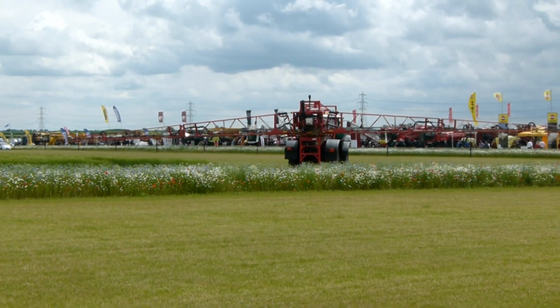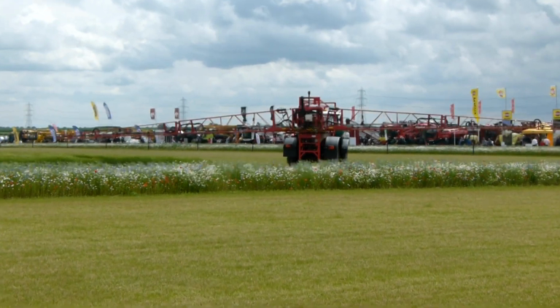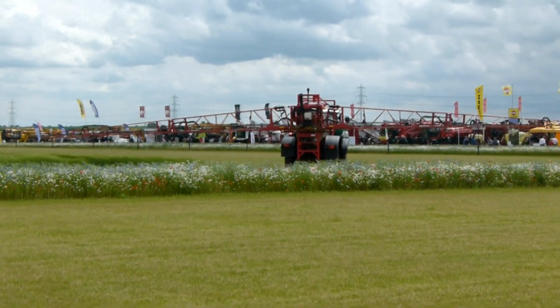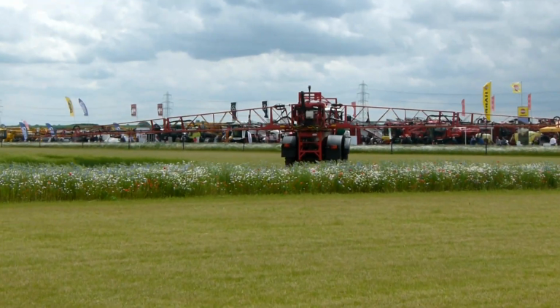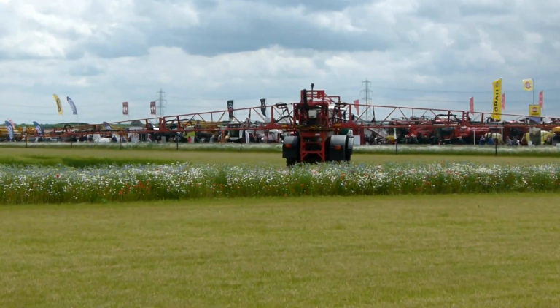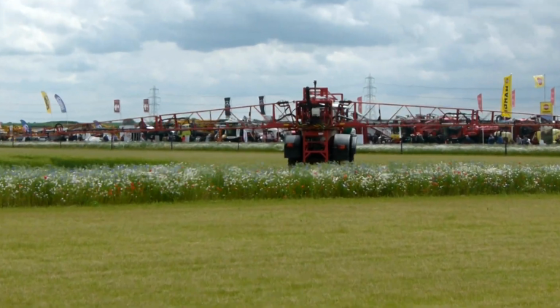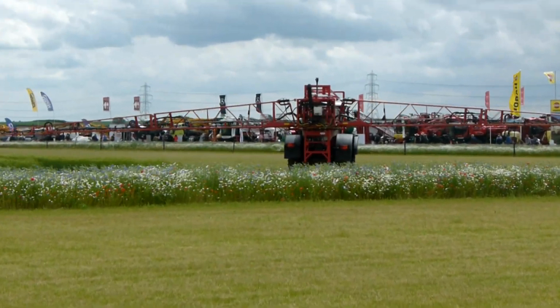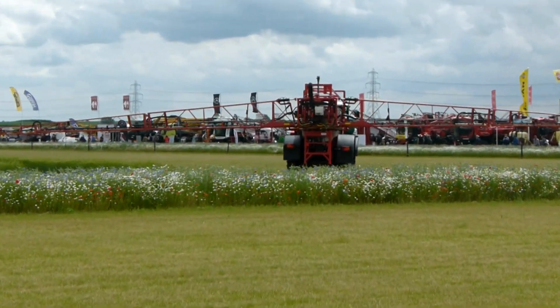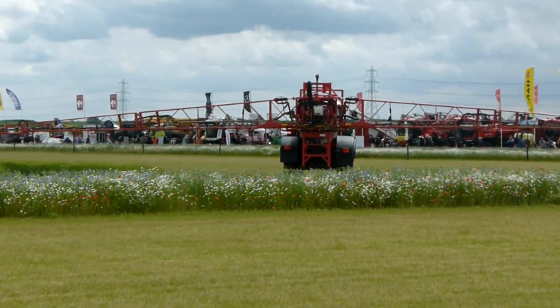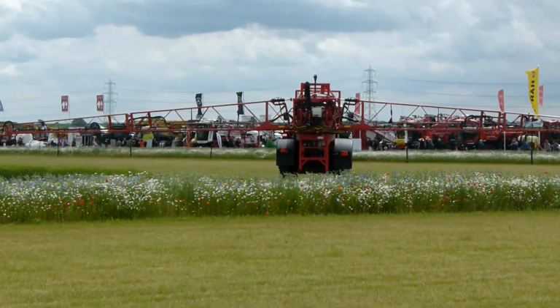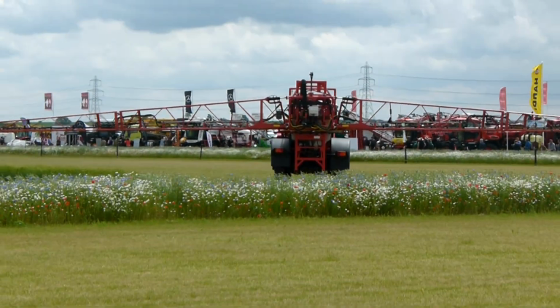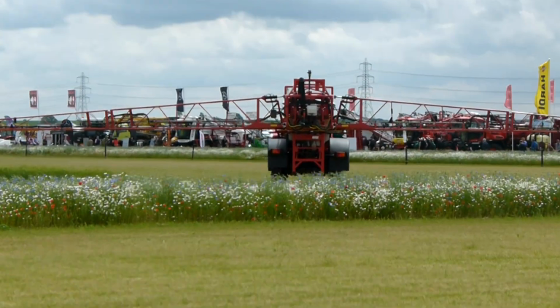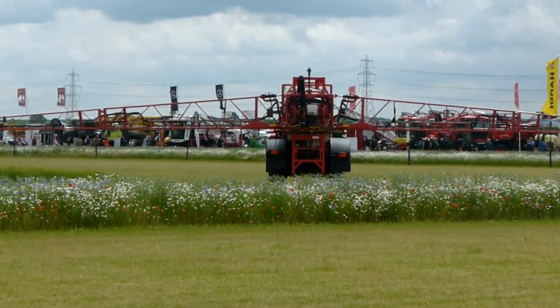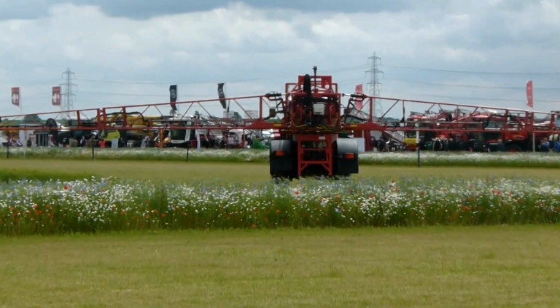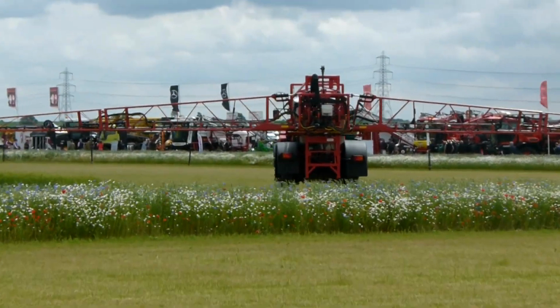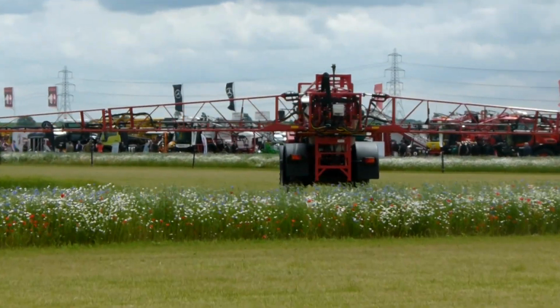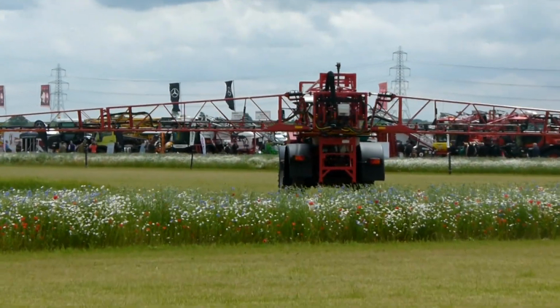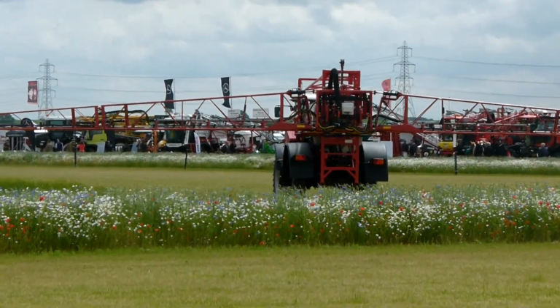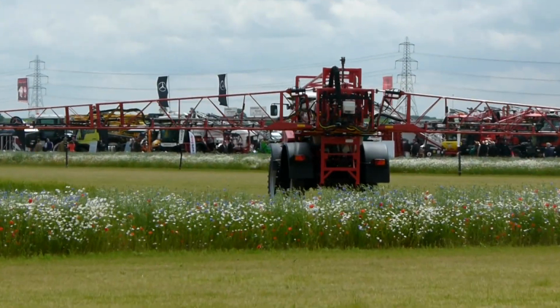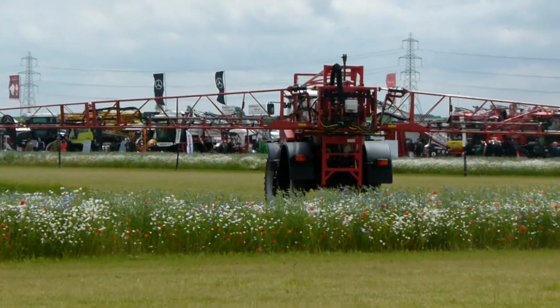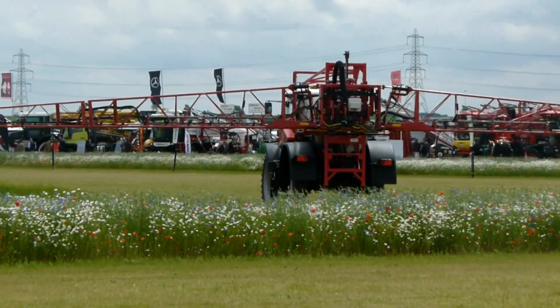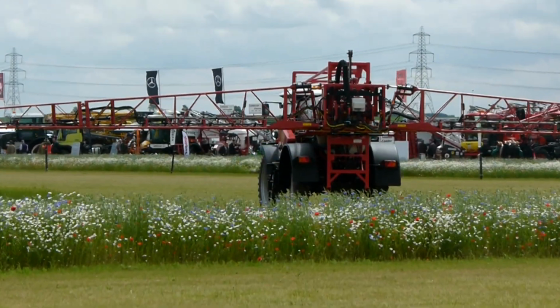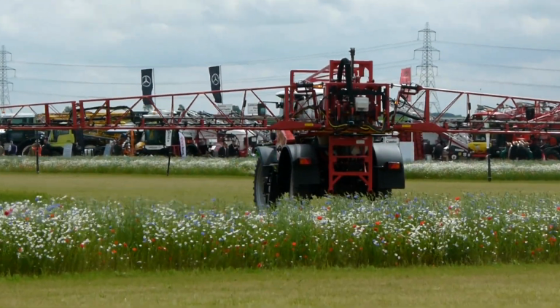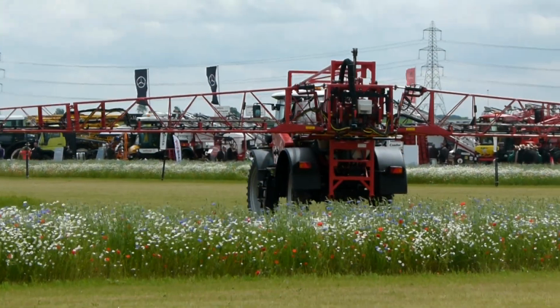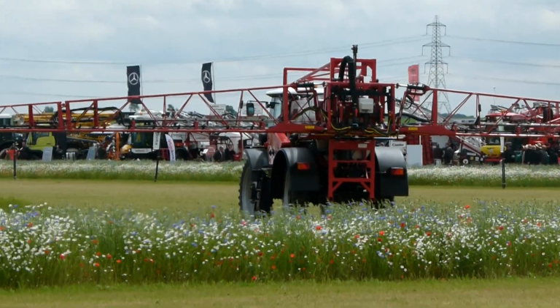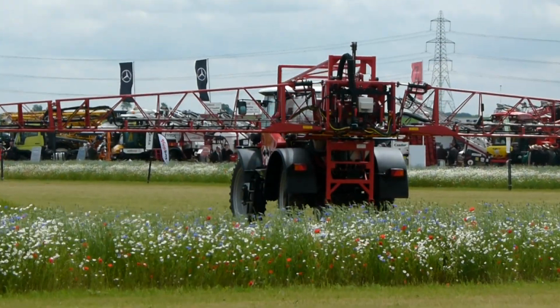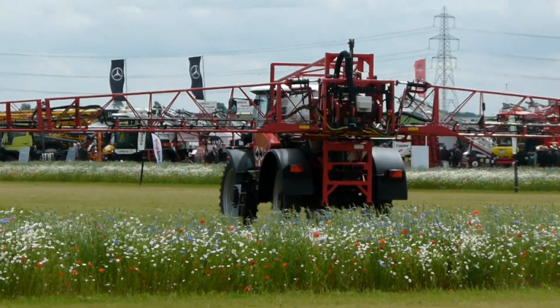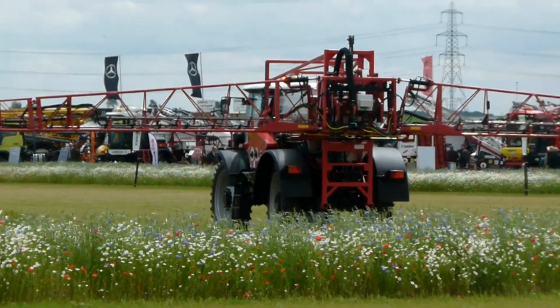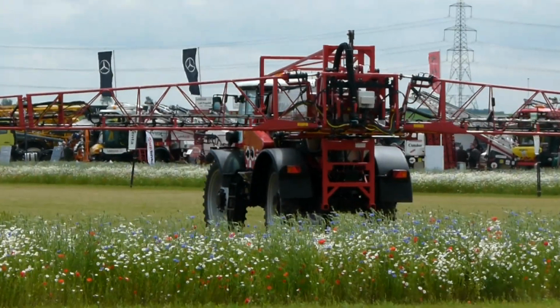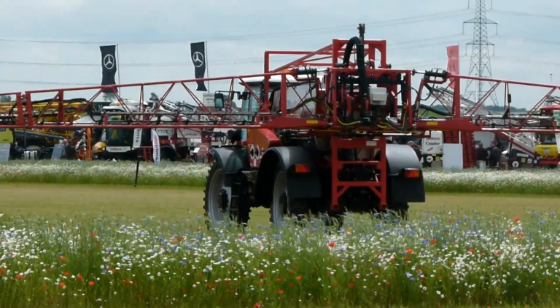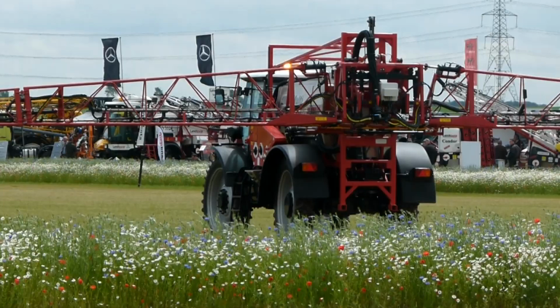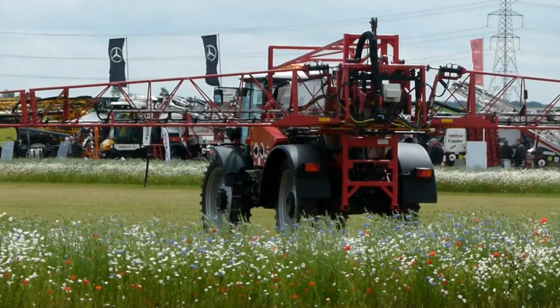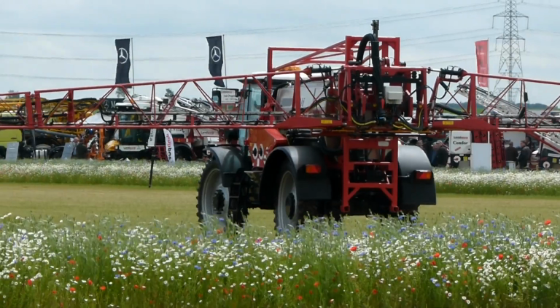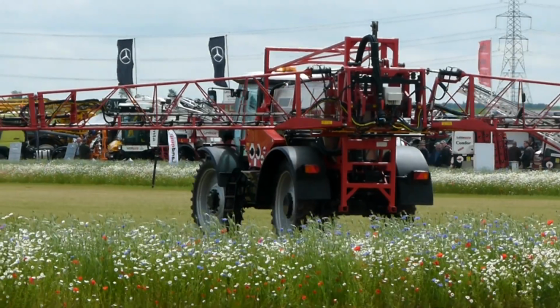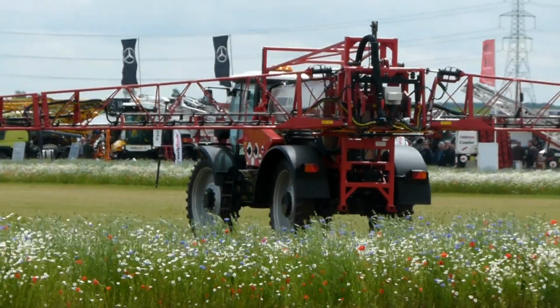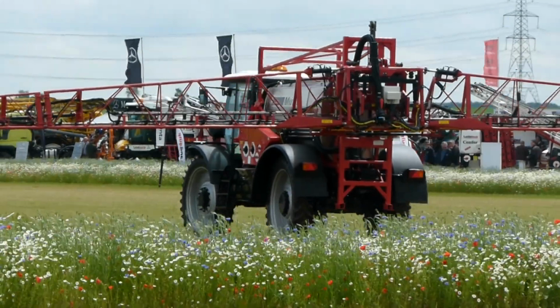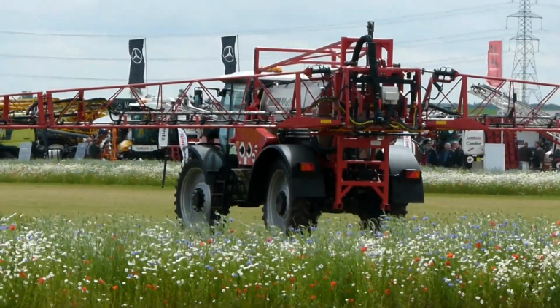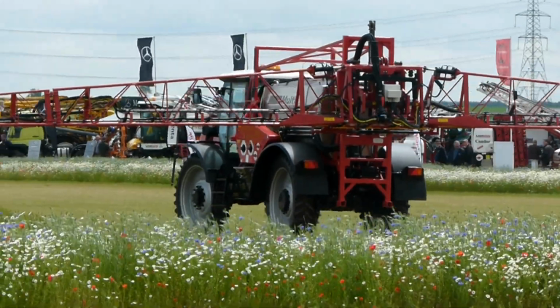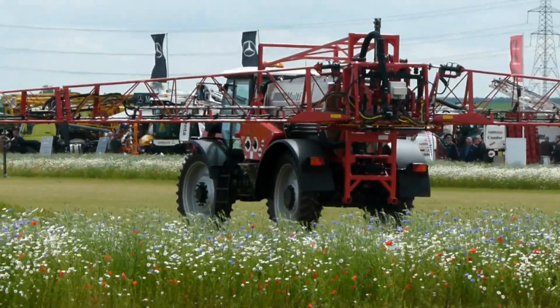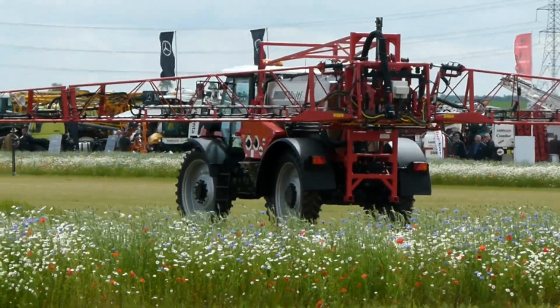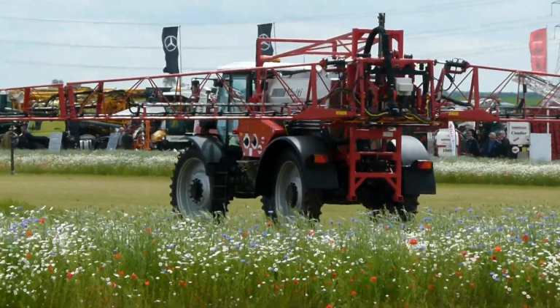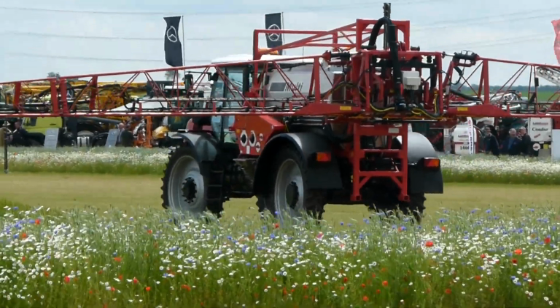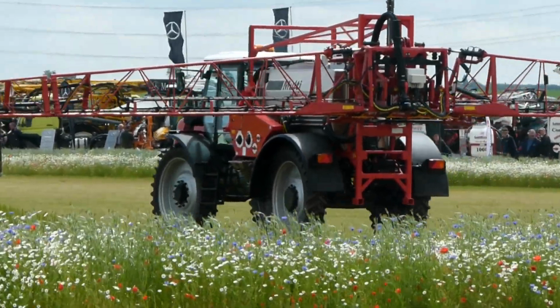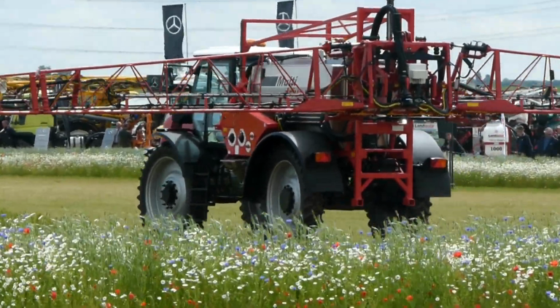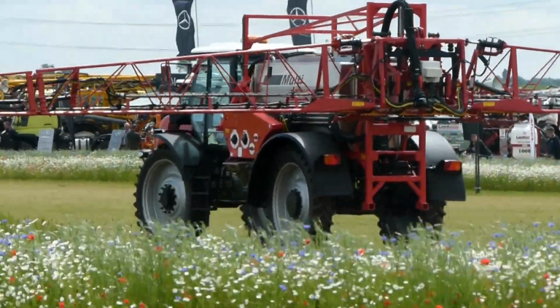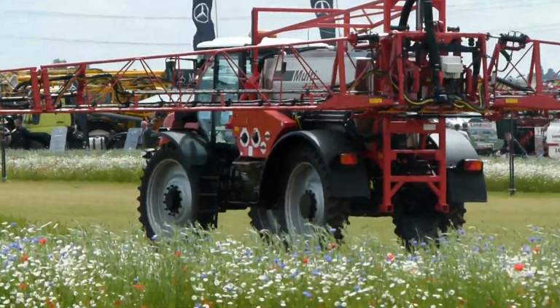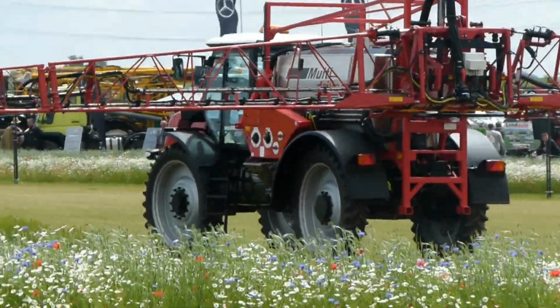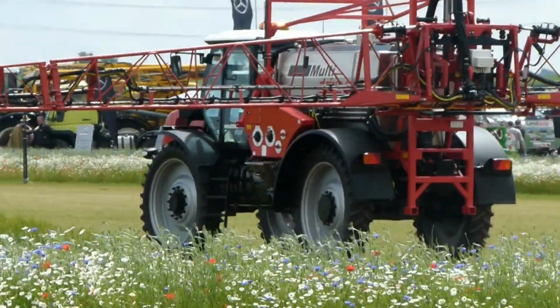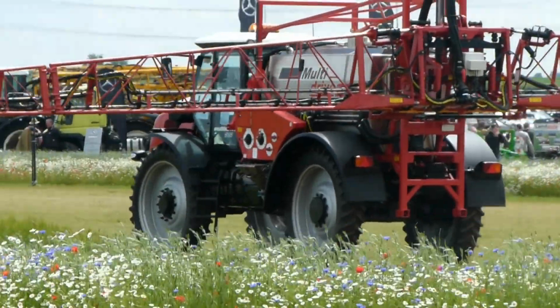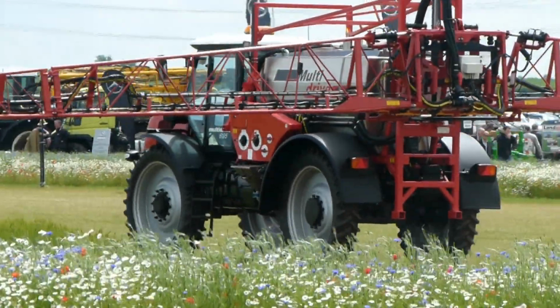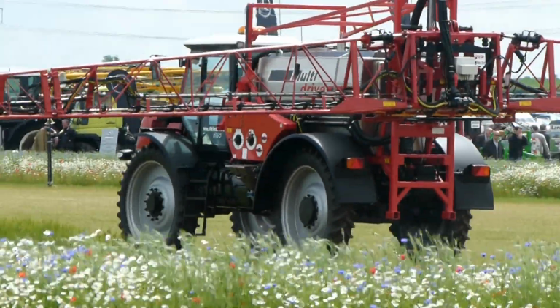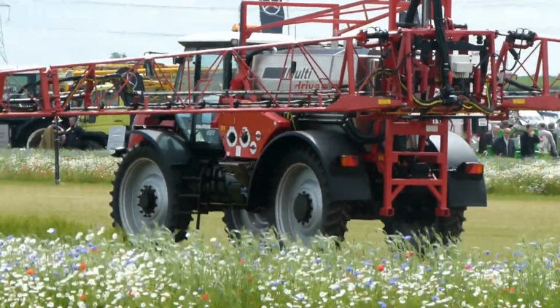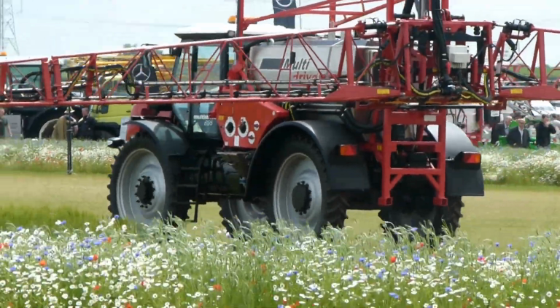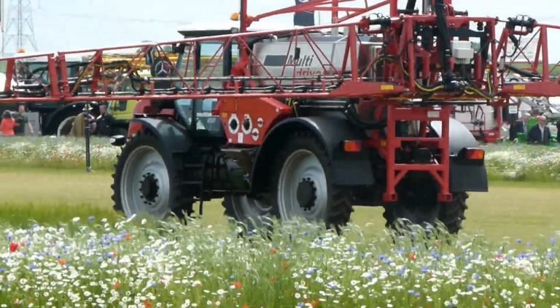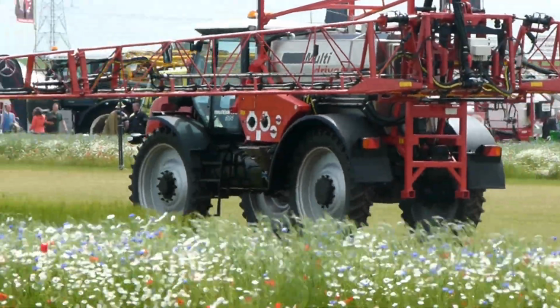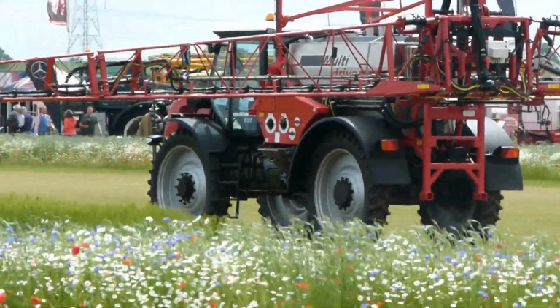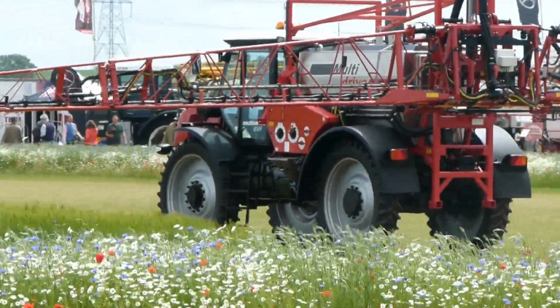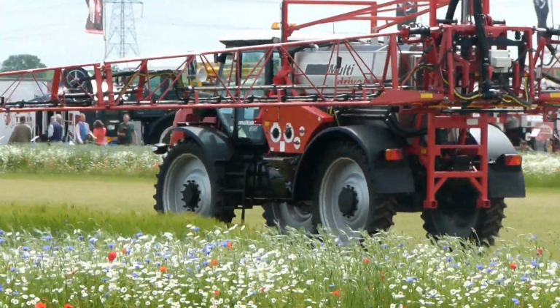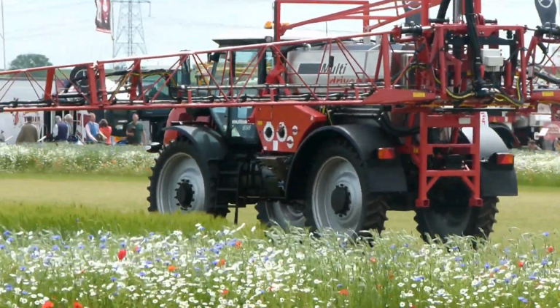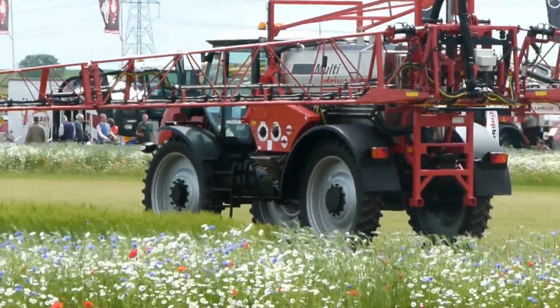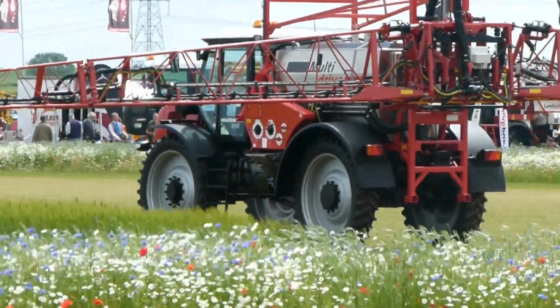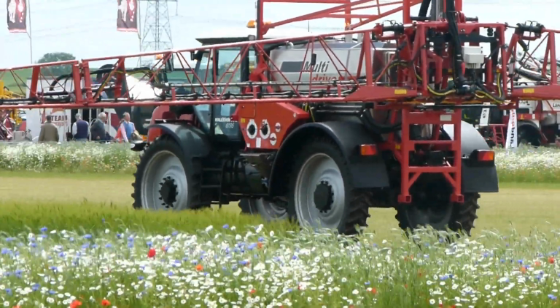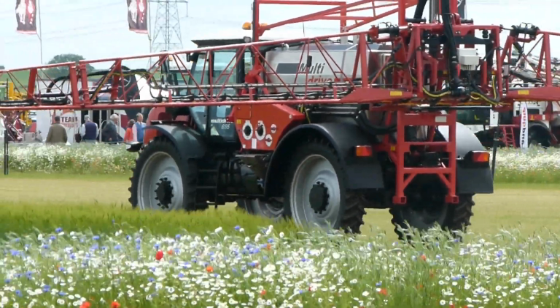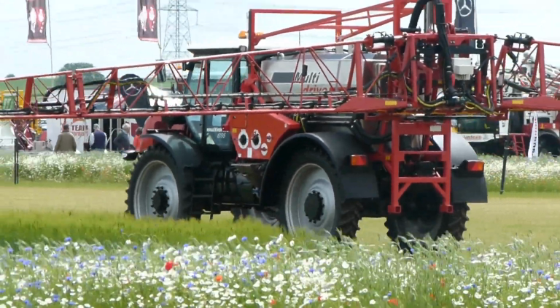The all-round suspension includes a trailing front A-frame, allowing the wheels to follow the contours of the land.